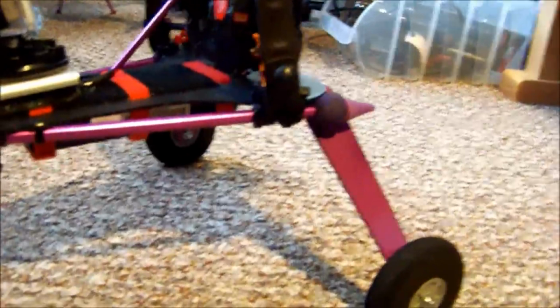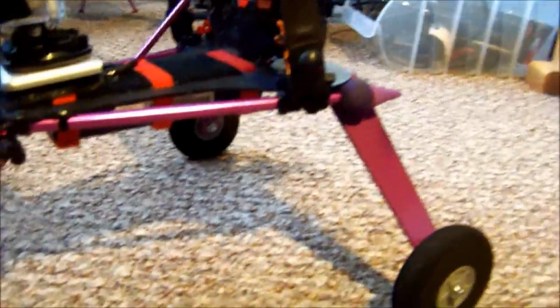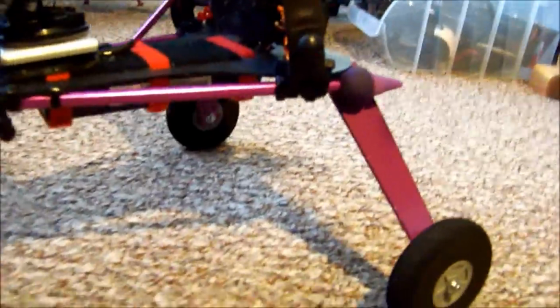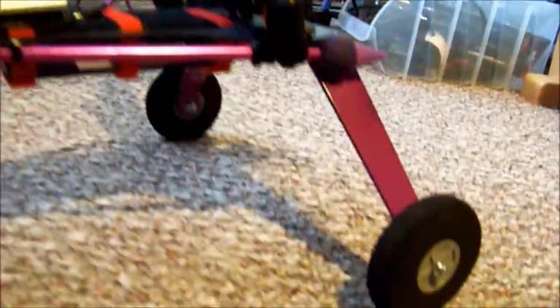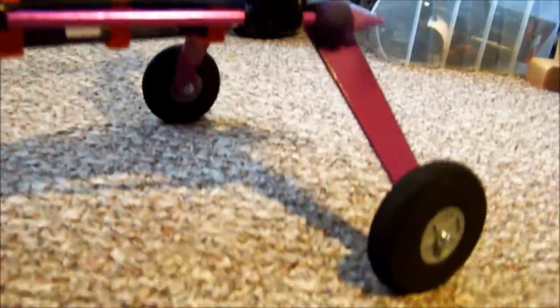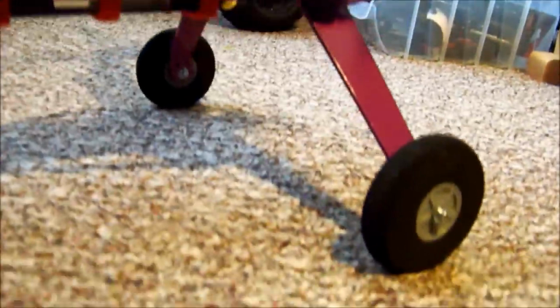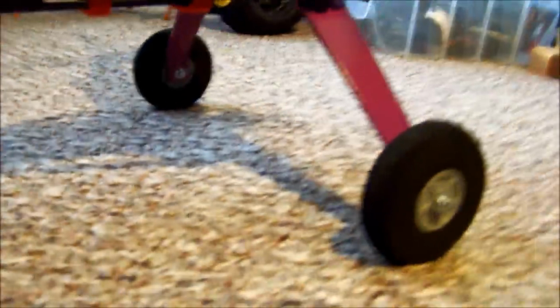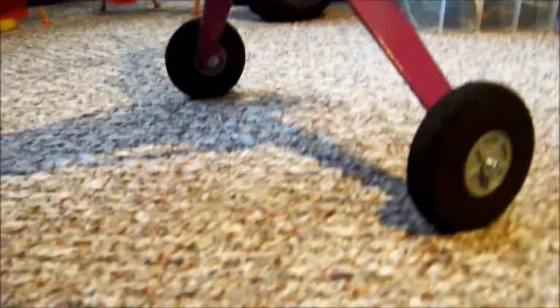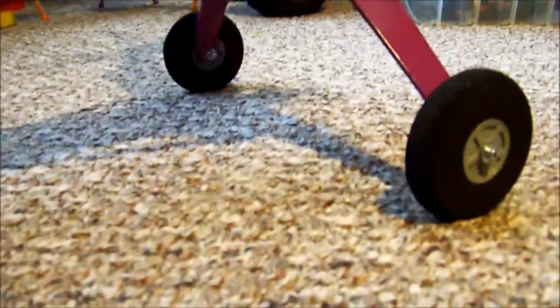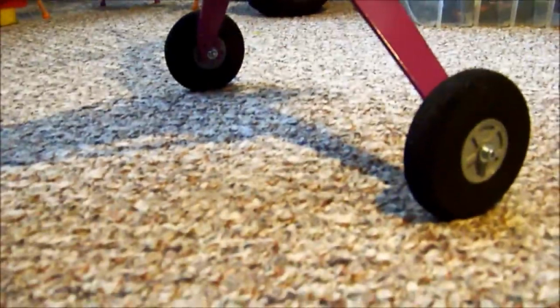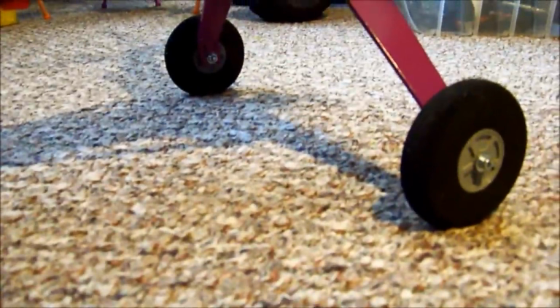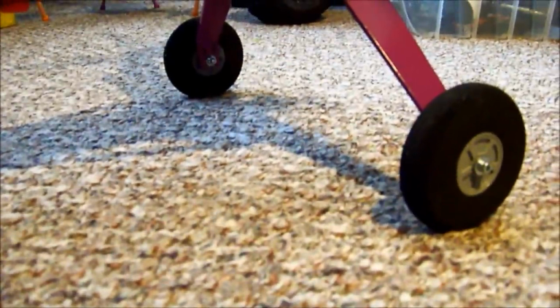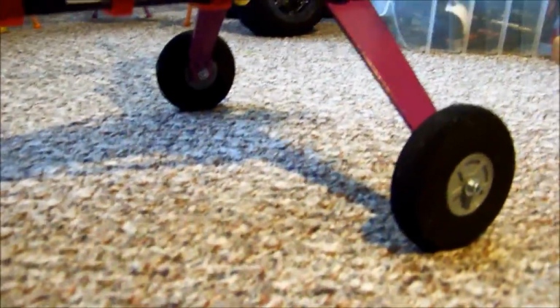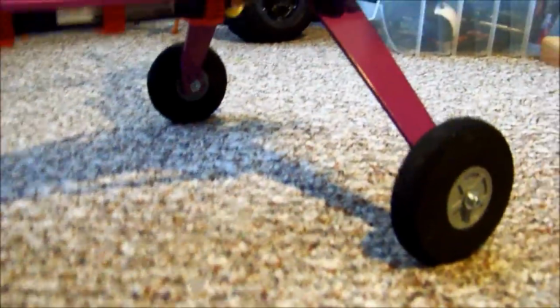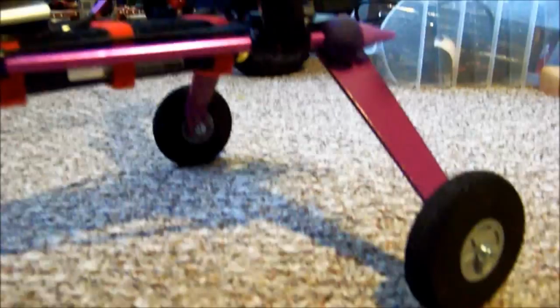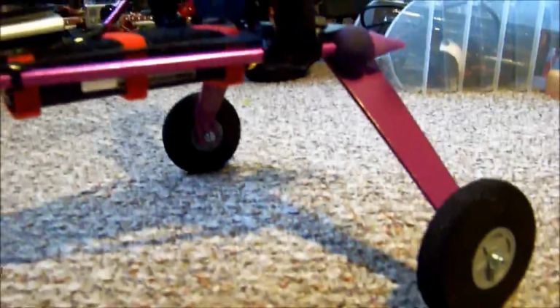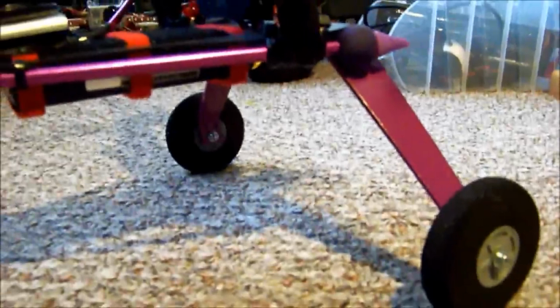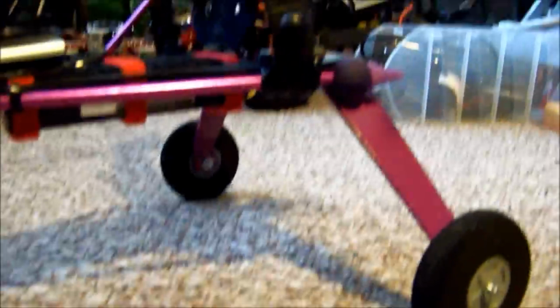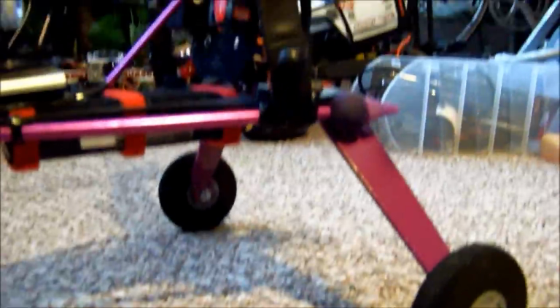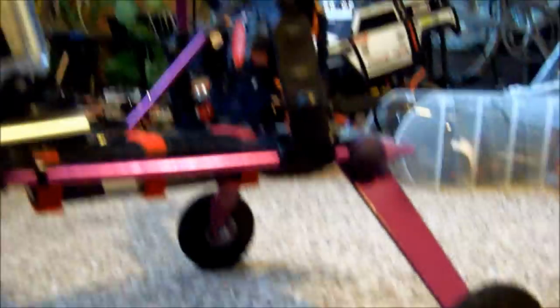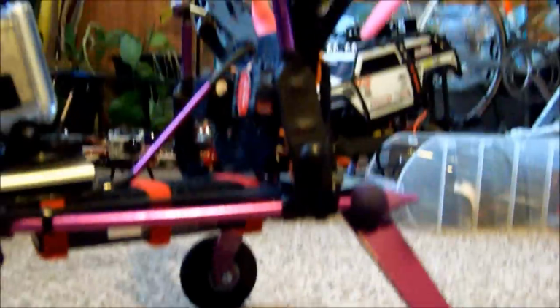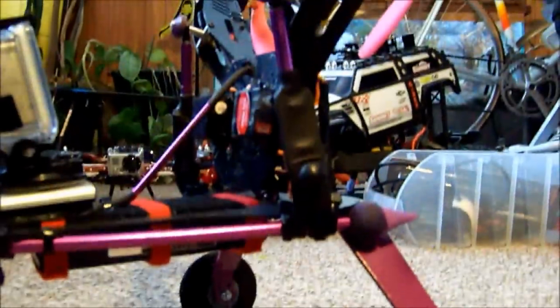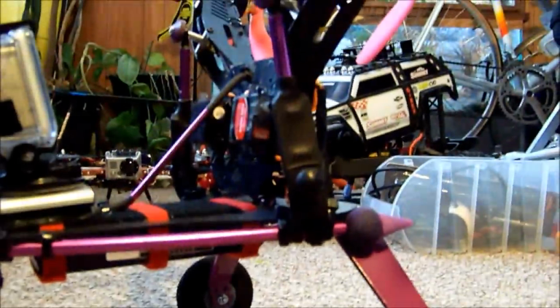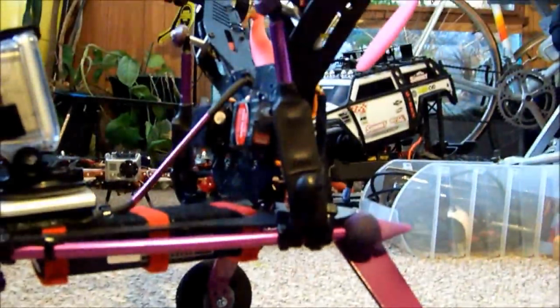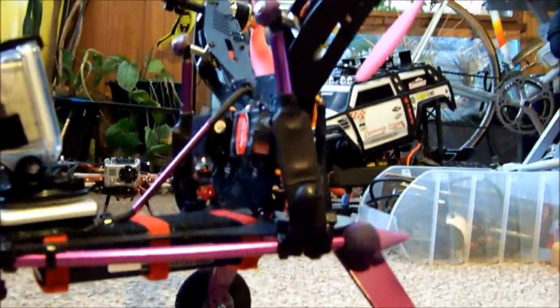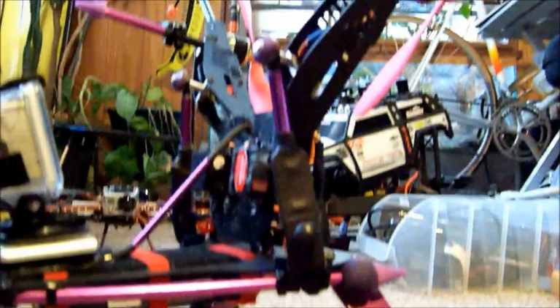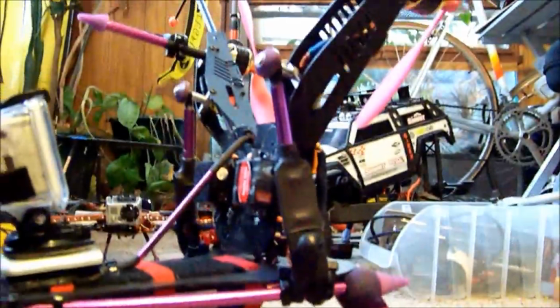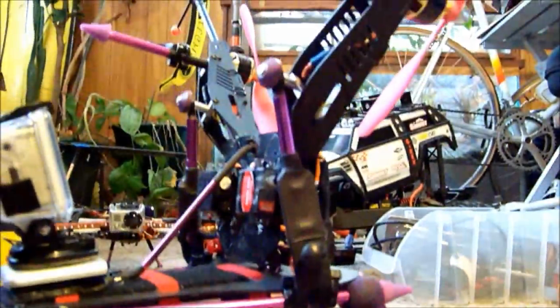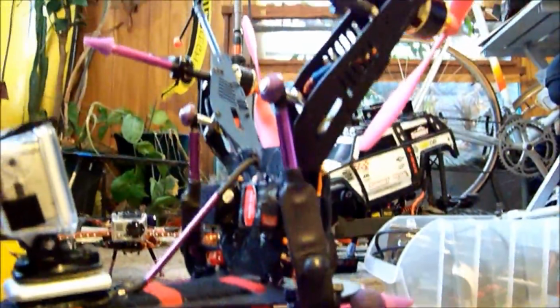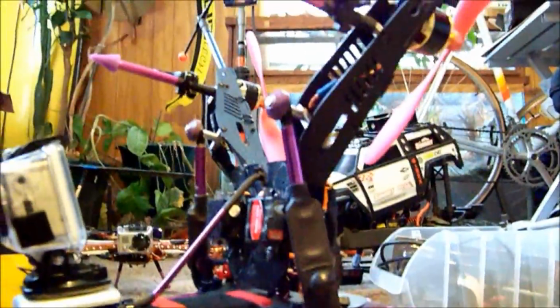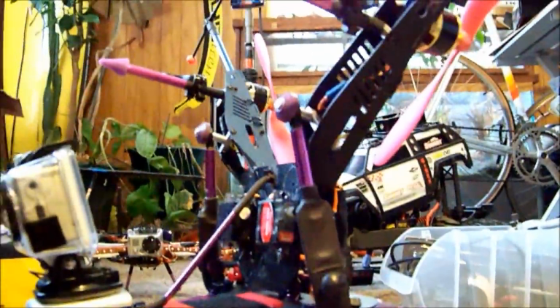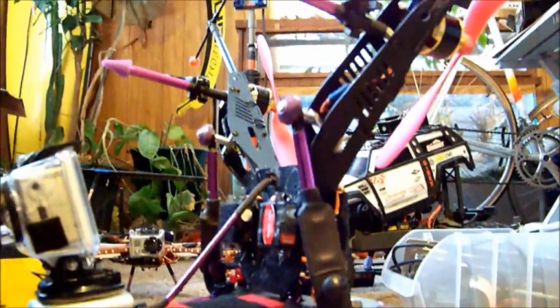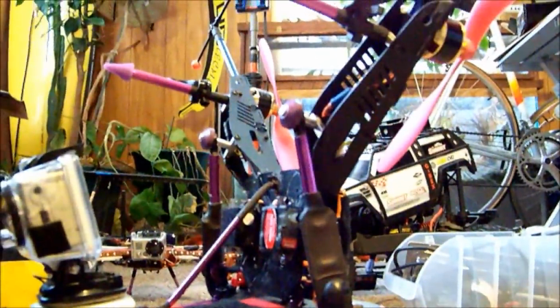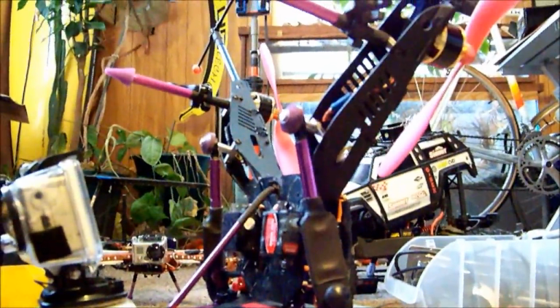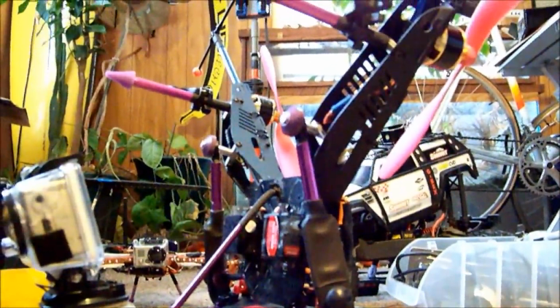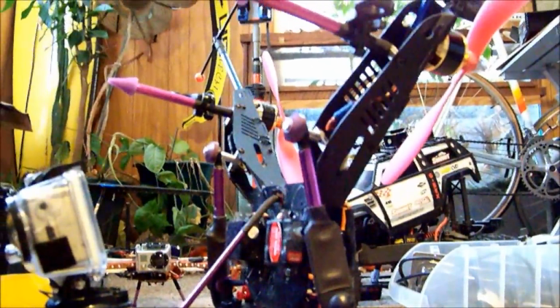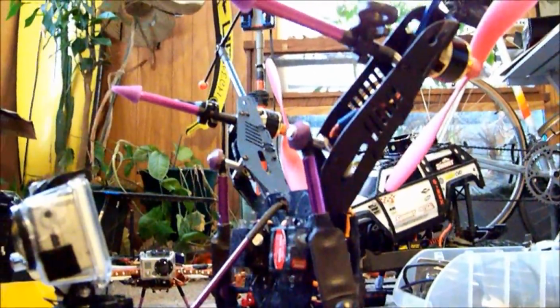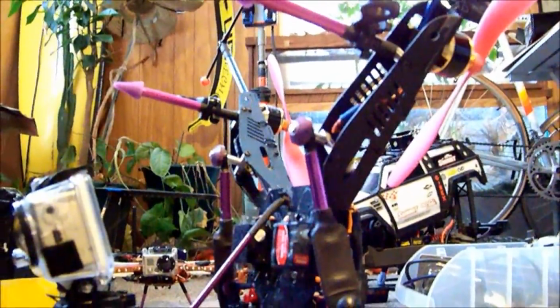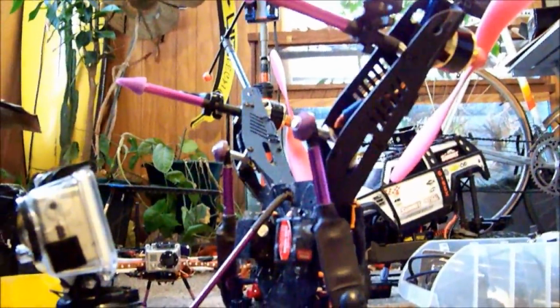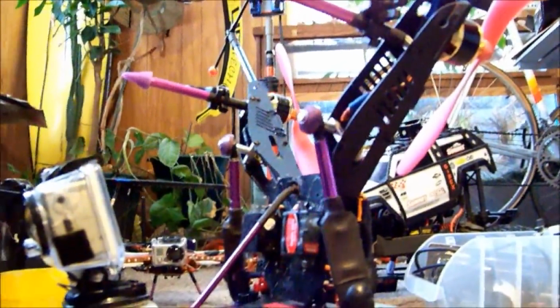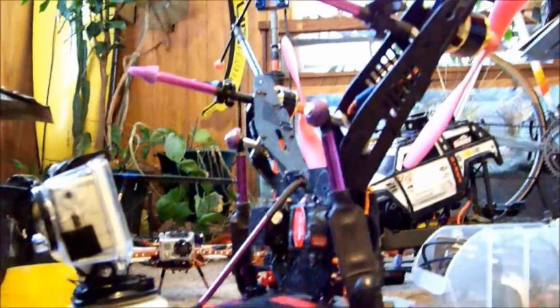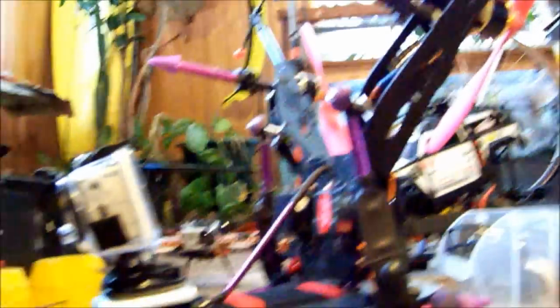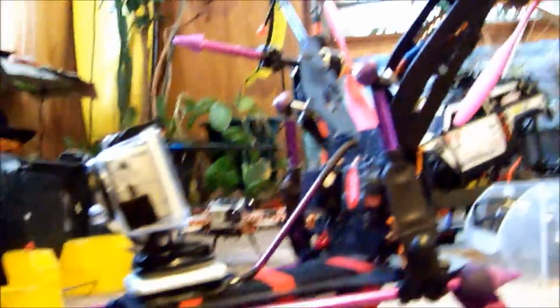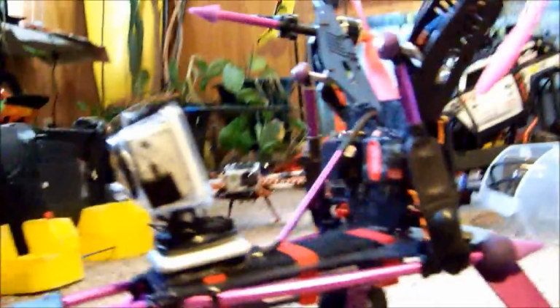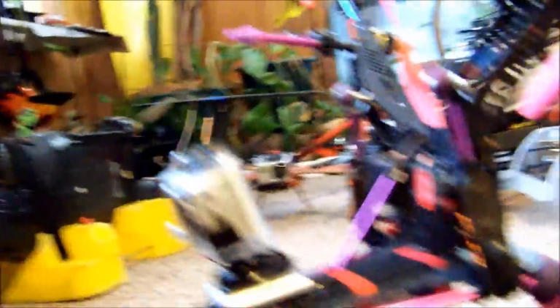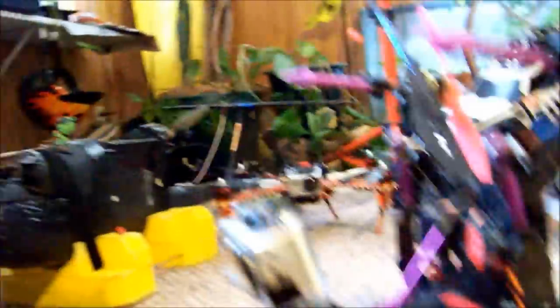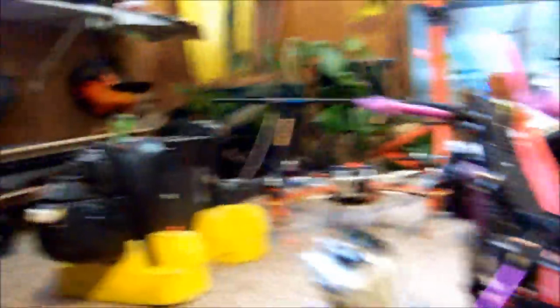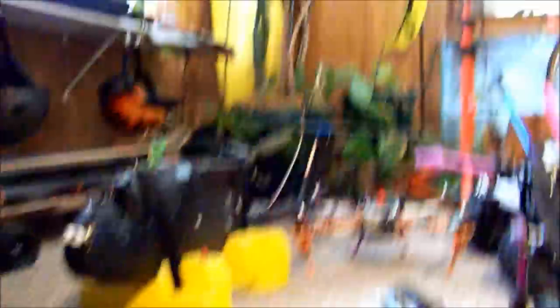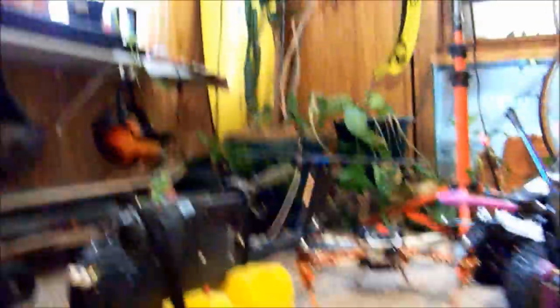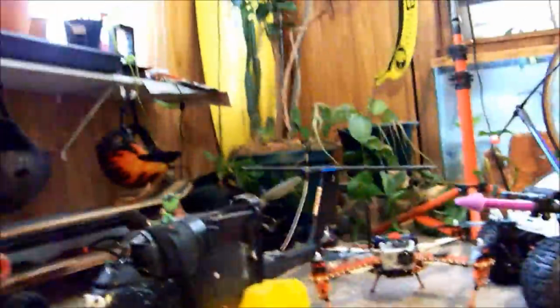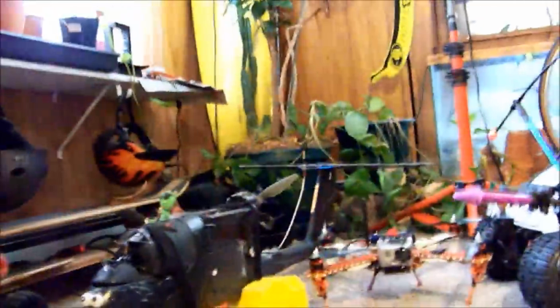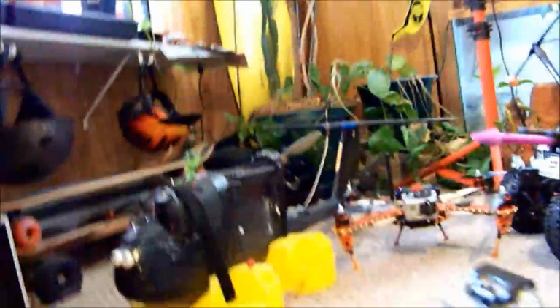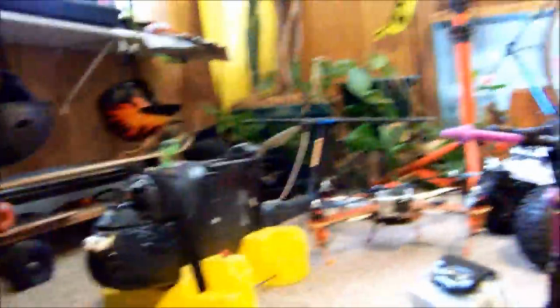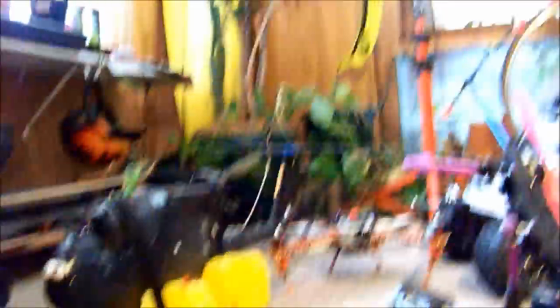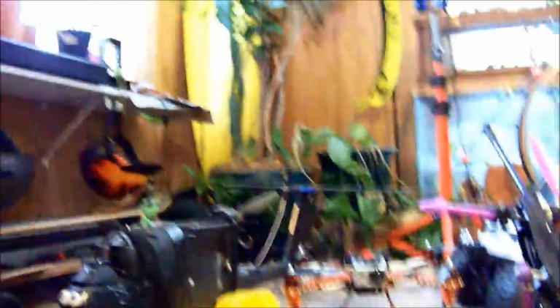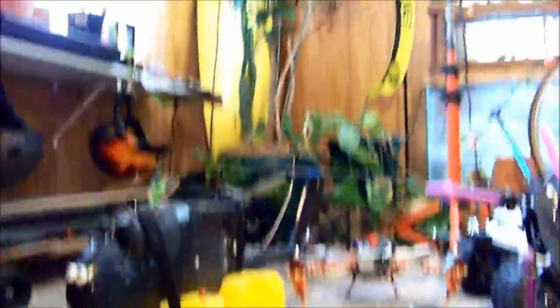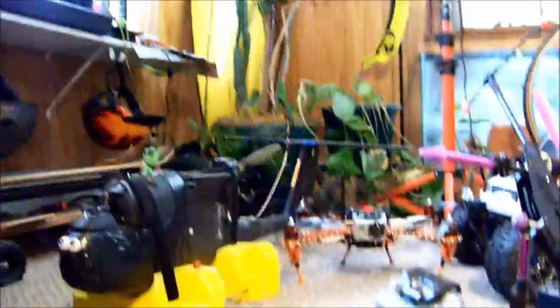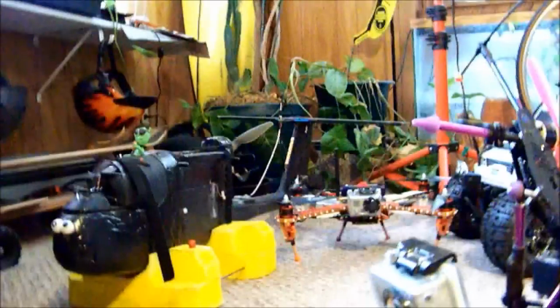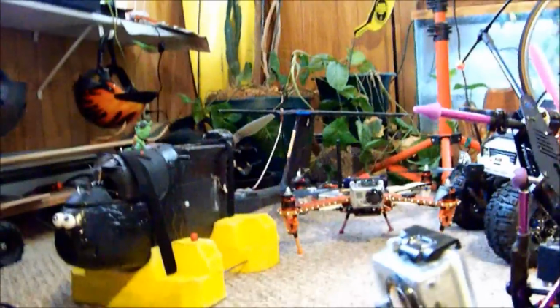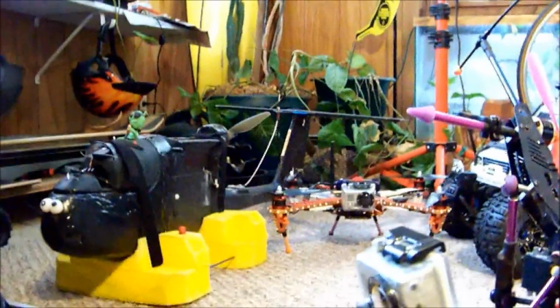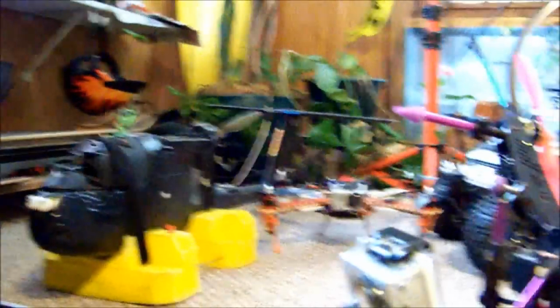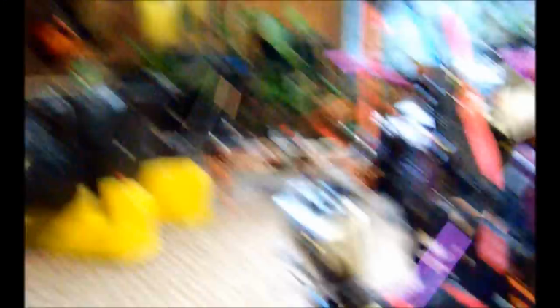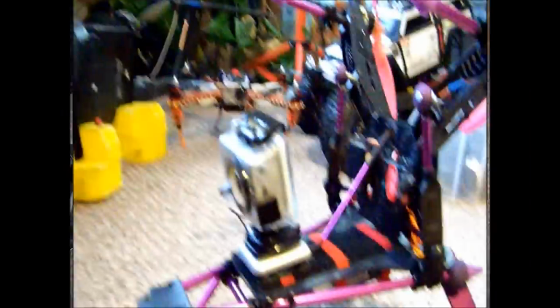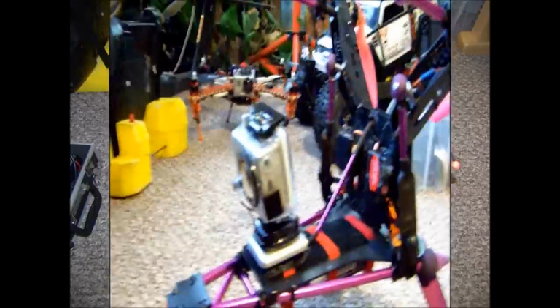So I was driving along, and the next thing I know I hear a clunk — a pumpkin came off and shattered into a number of pieces.